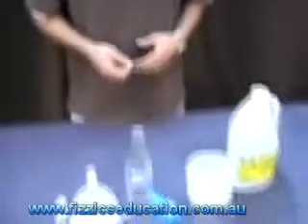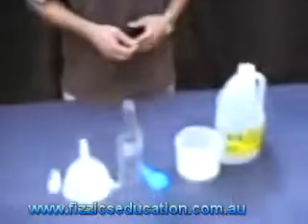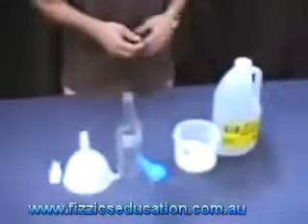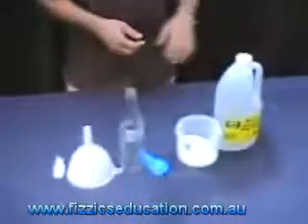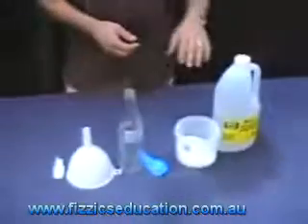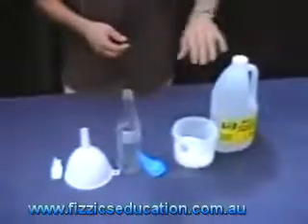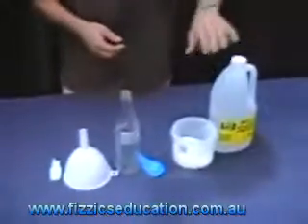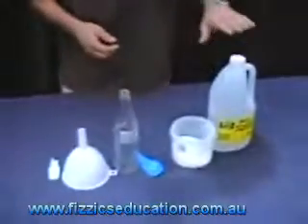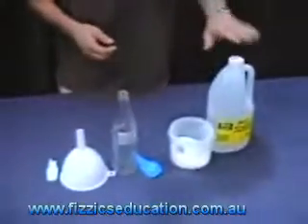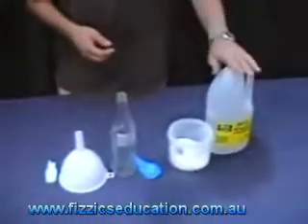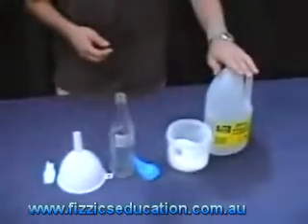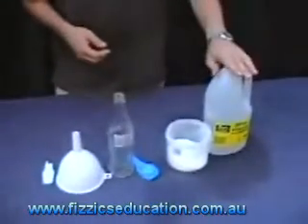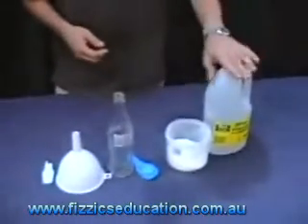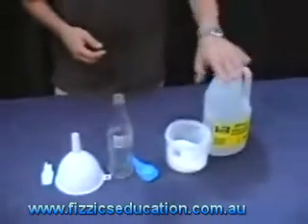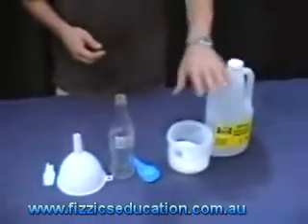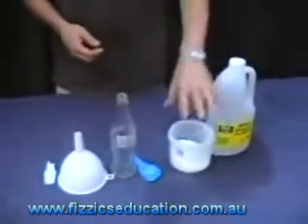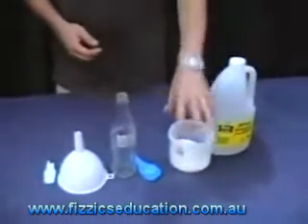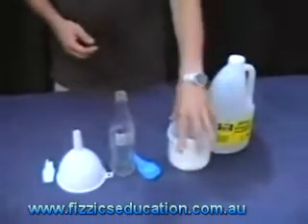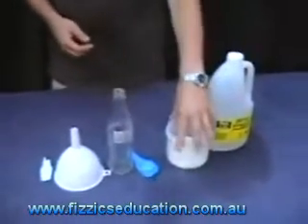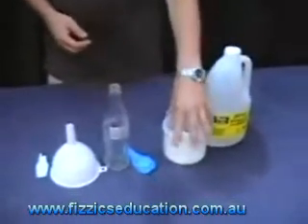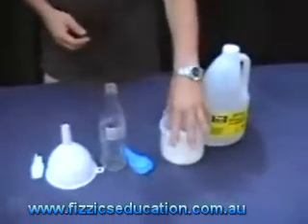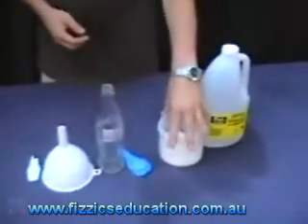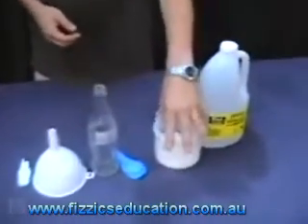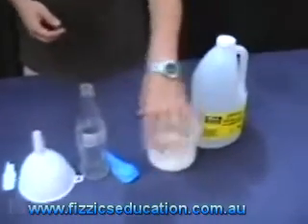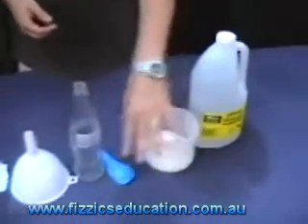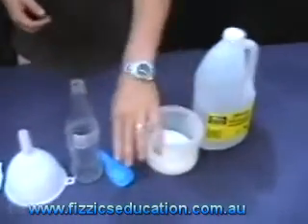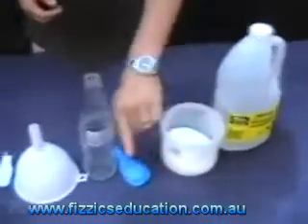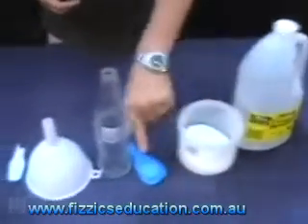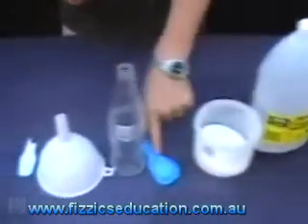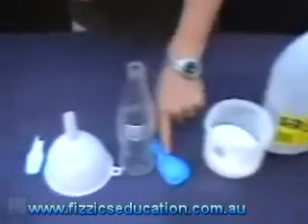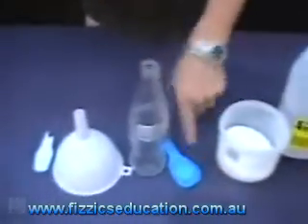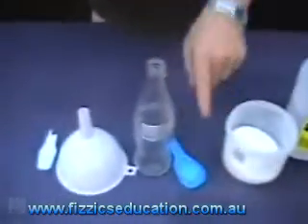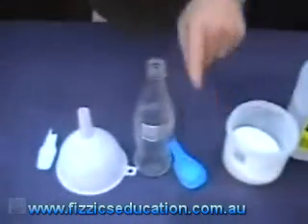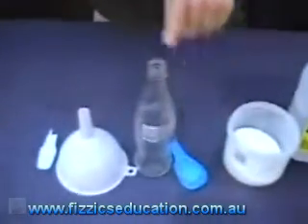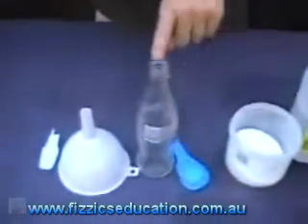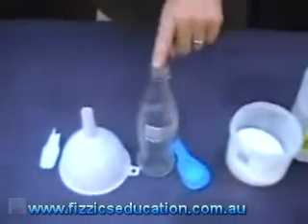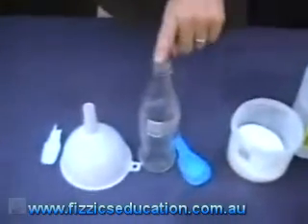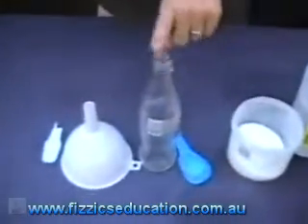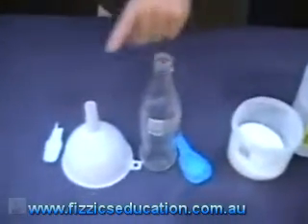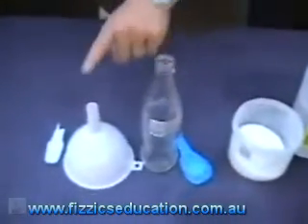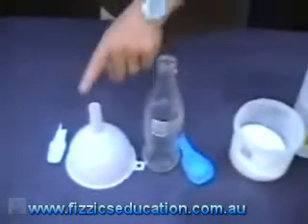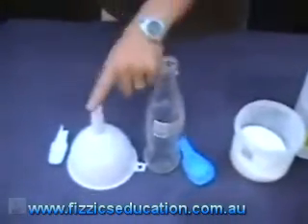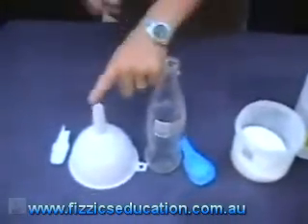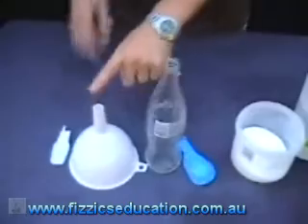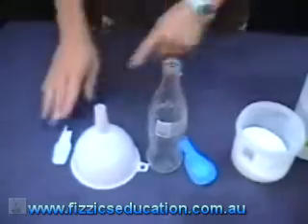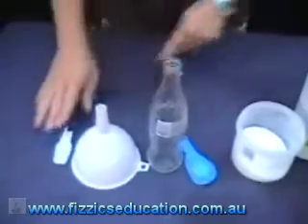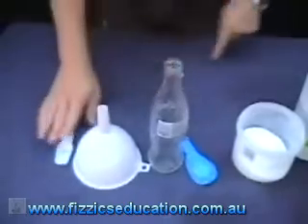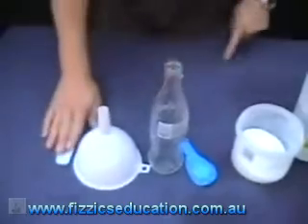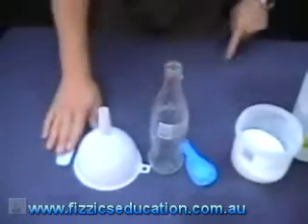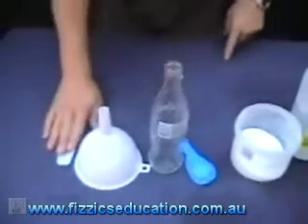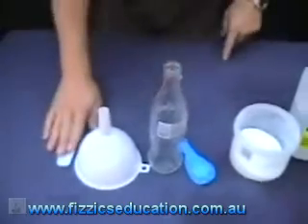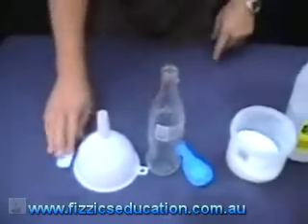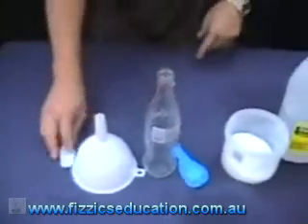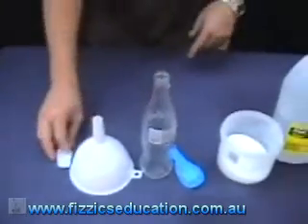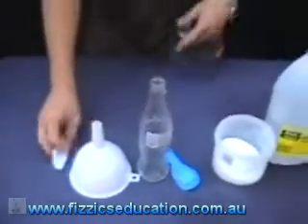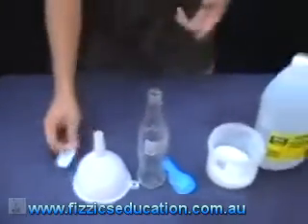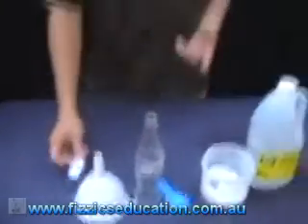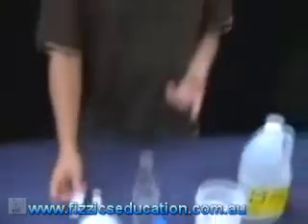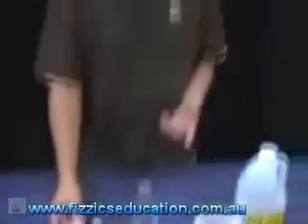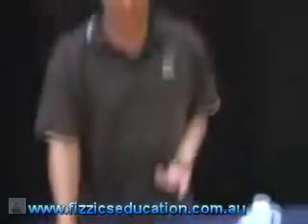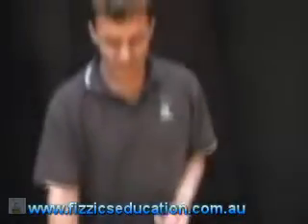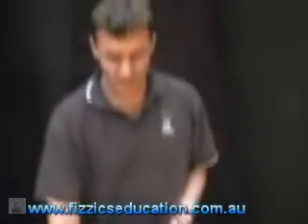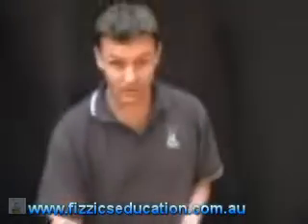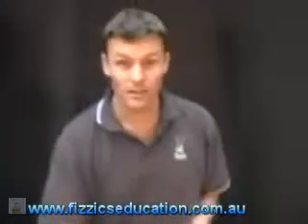We've got here vinegar, bicarbonate soda, balloon, bottle, funnel, spoon. Very easy.